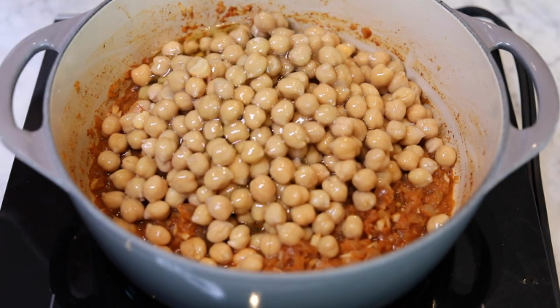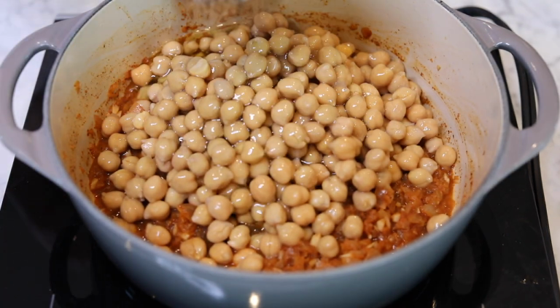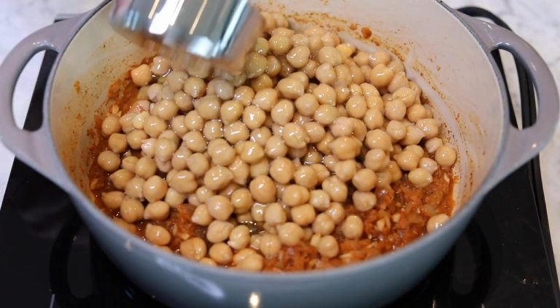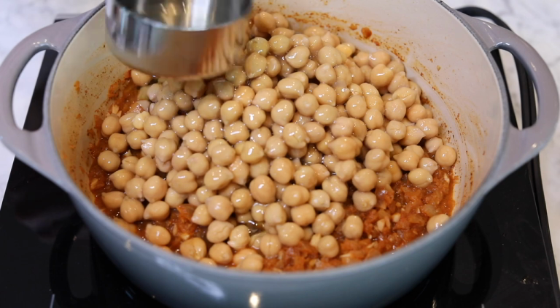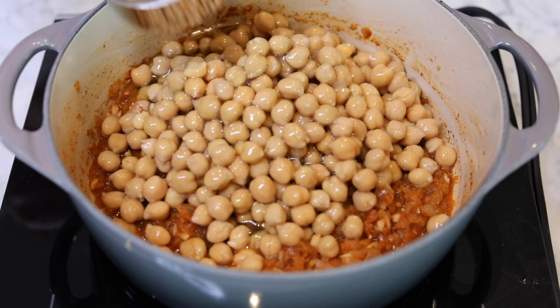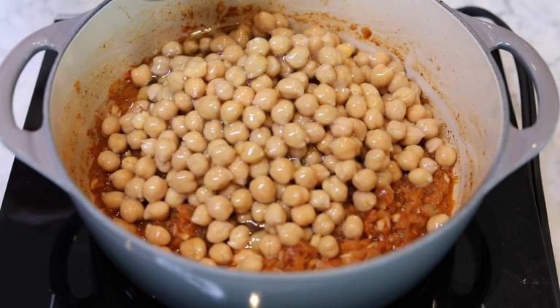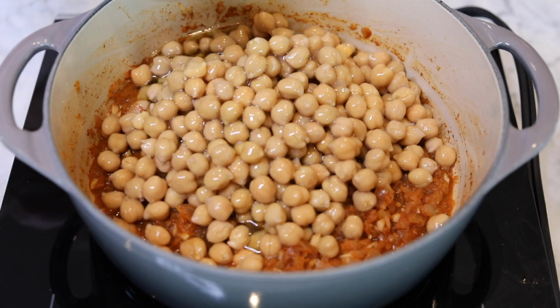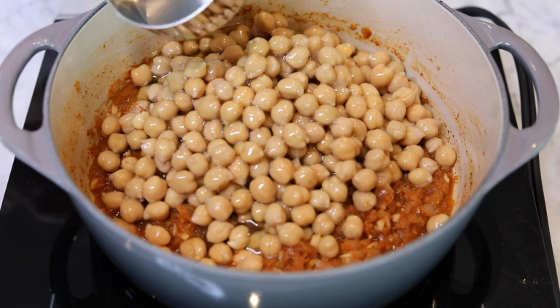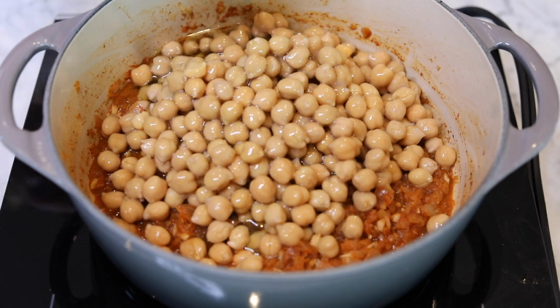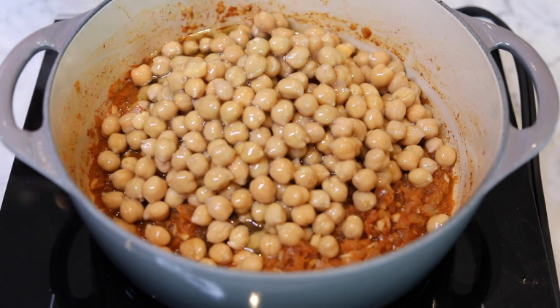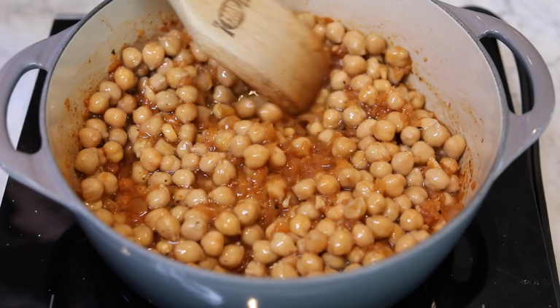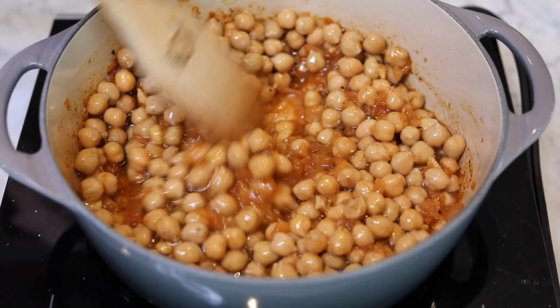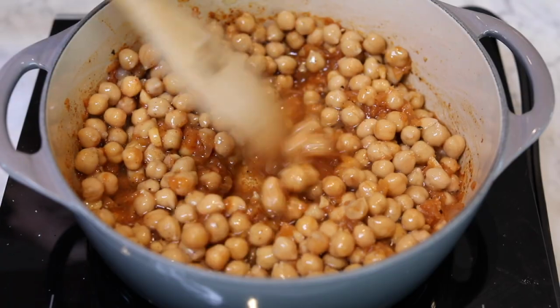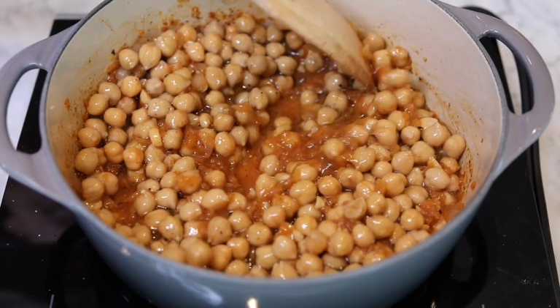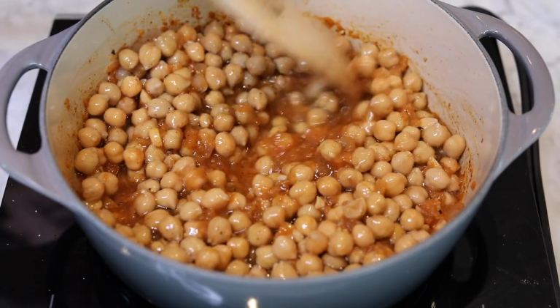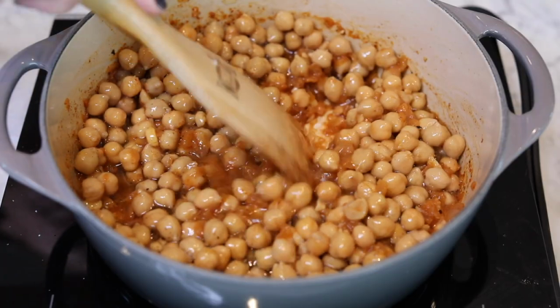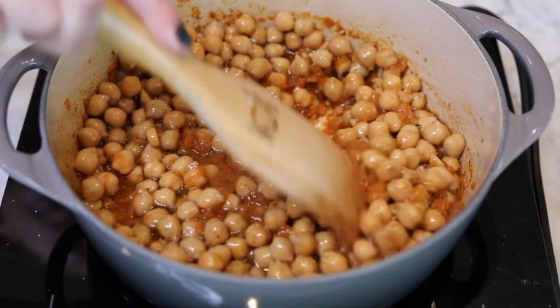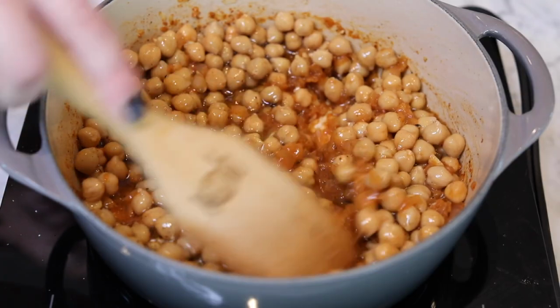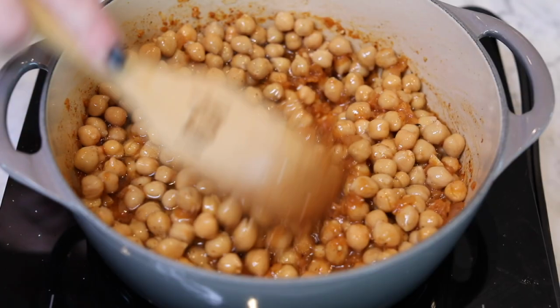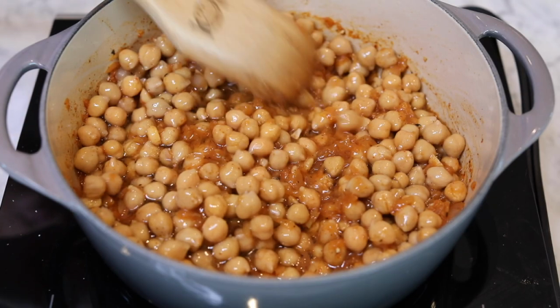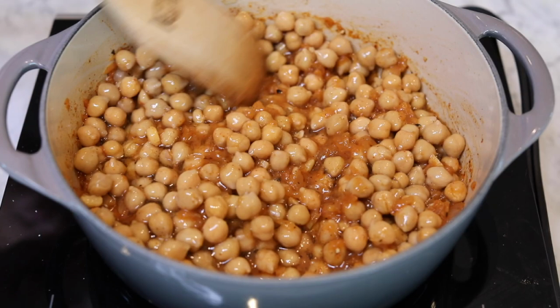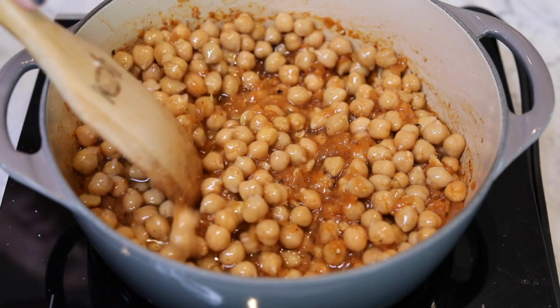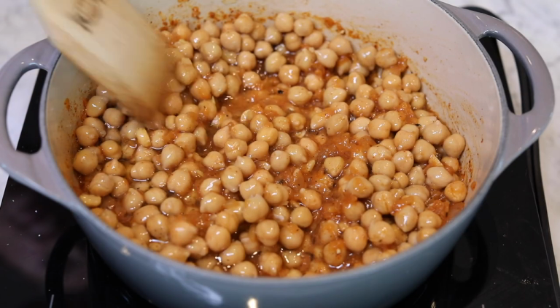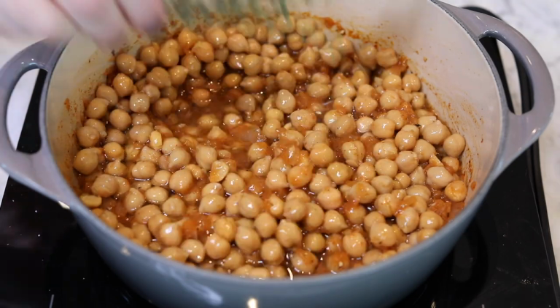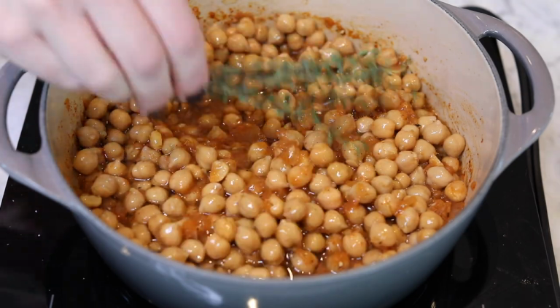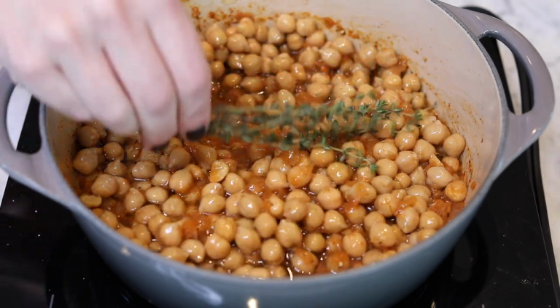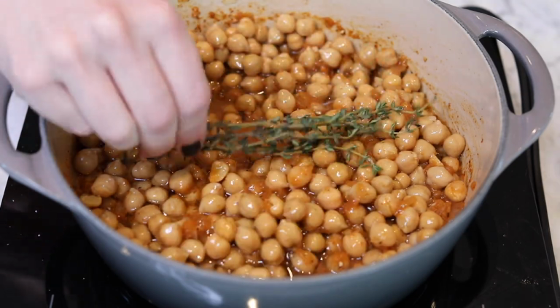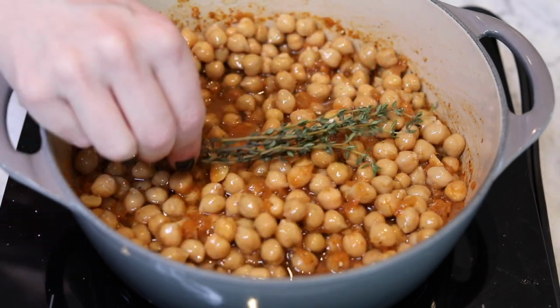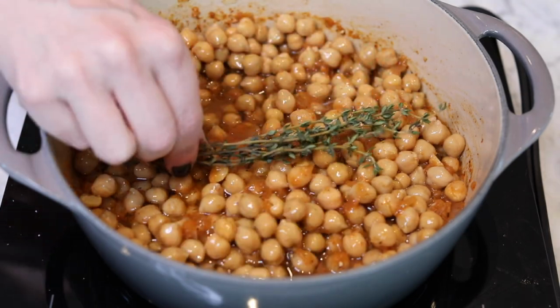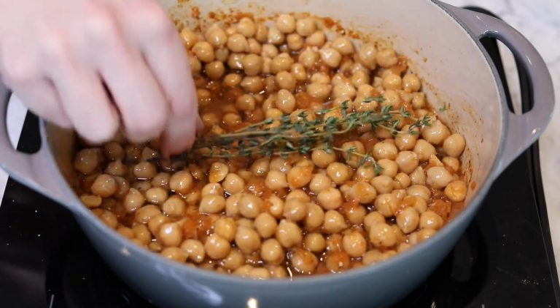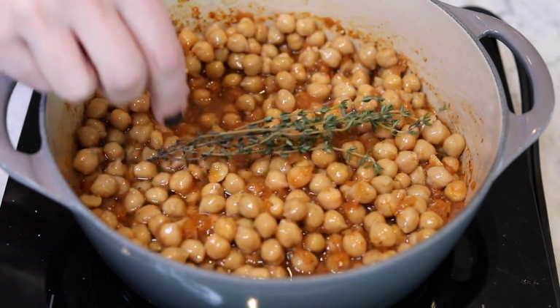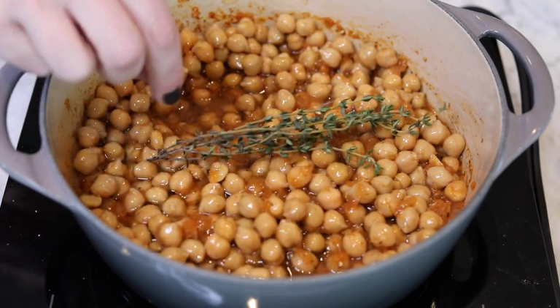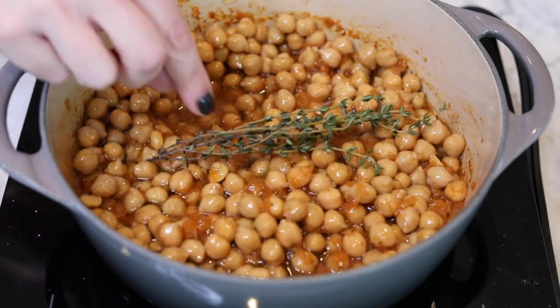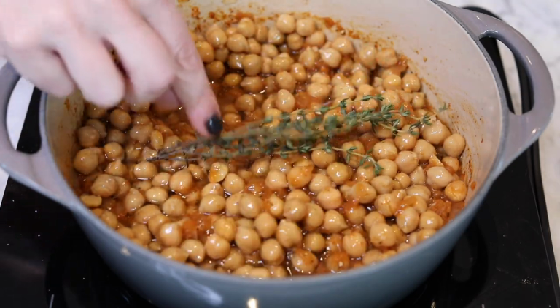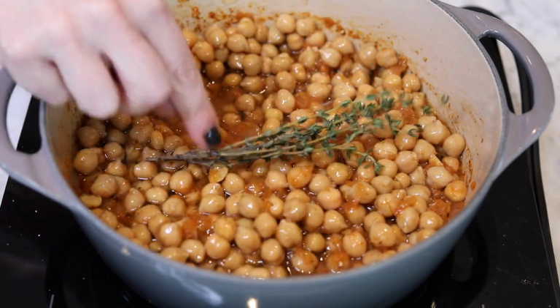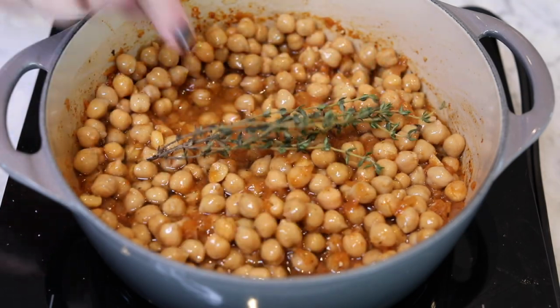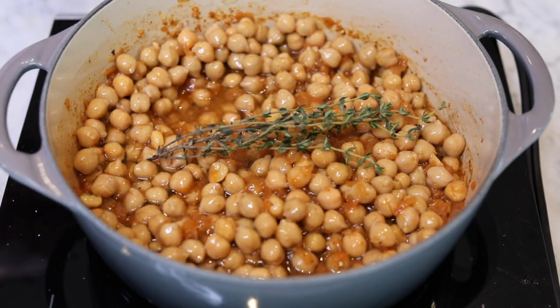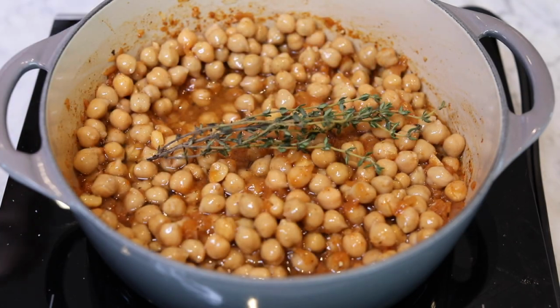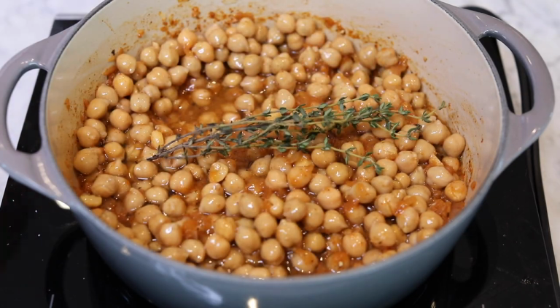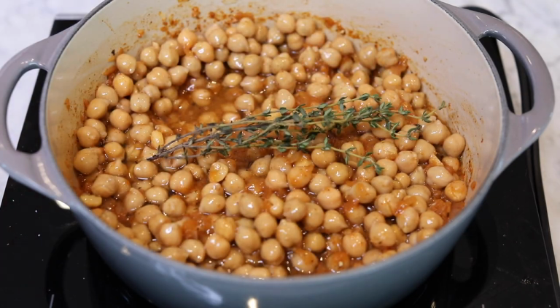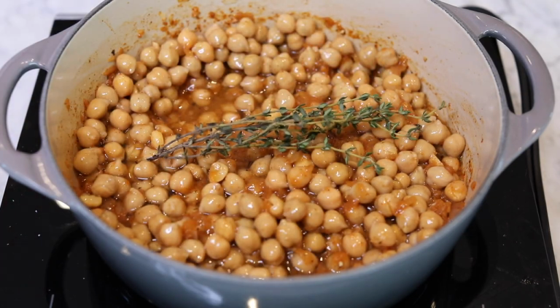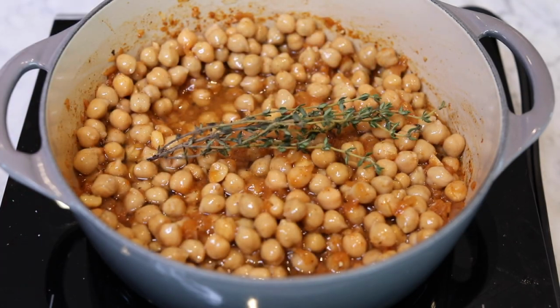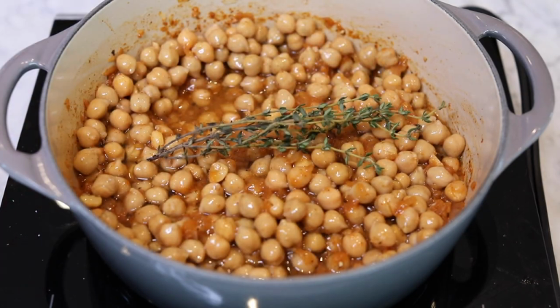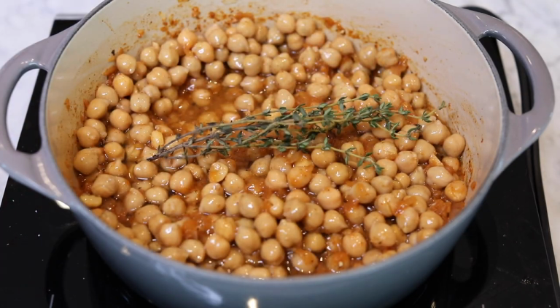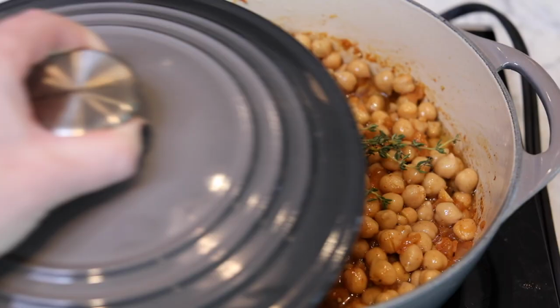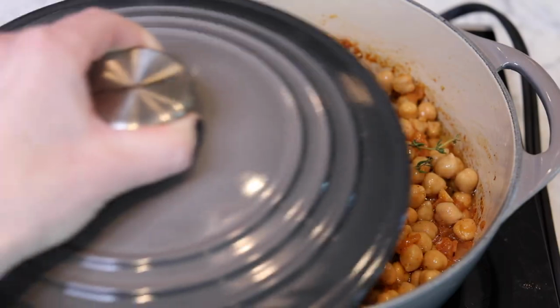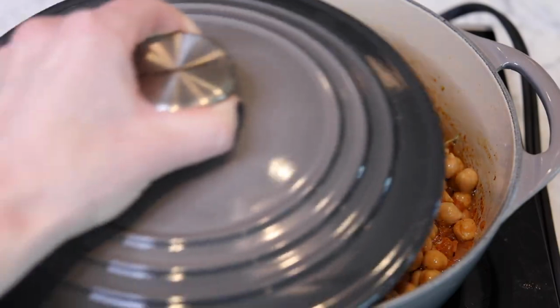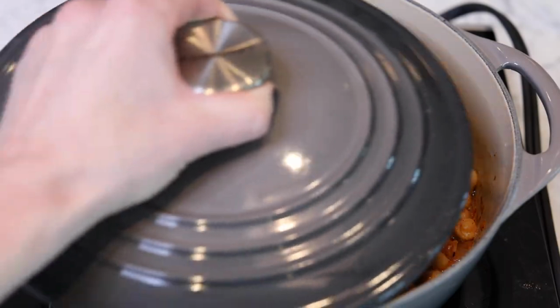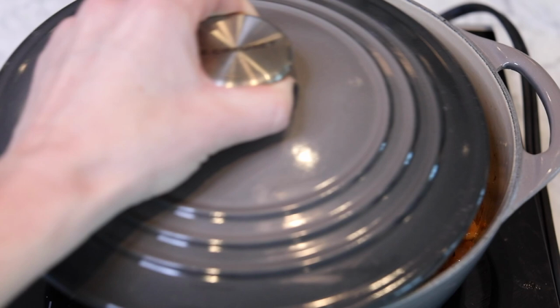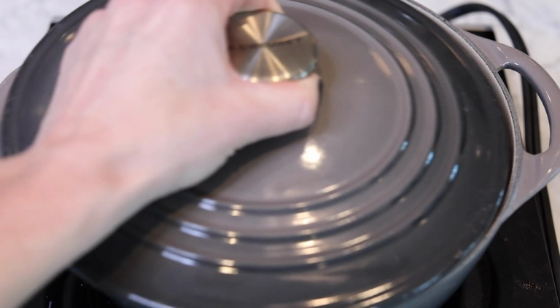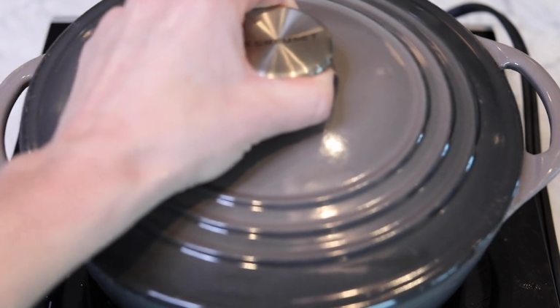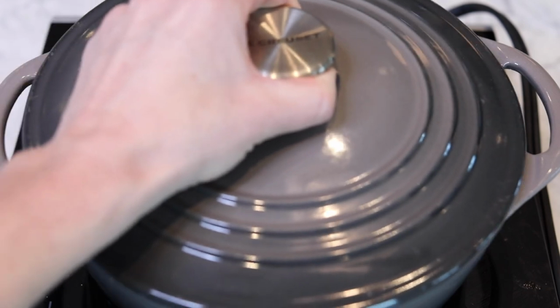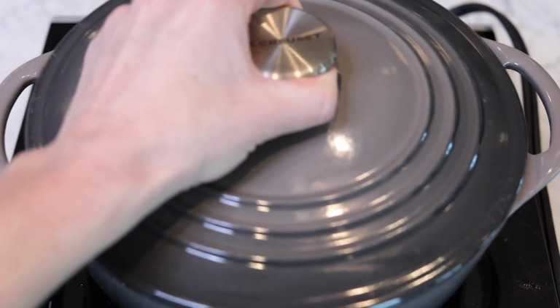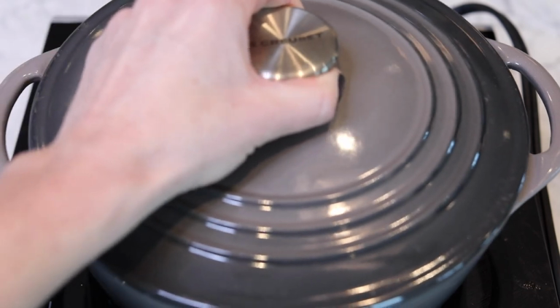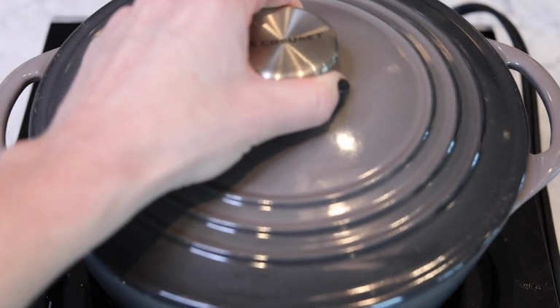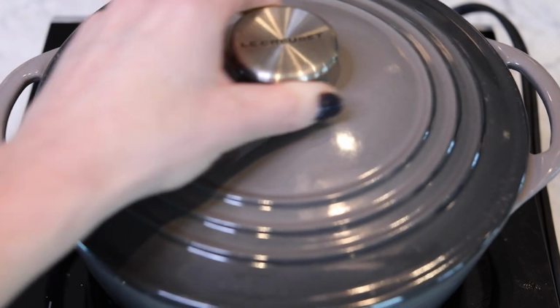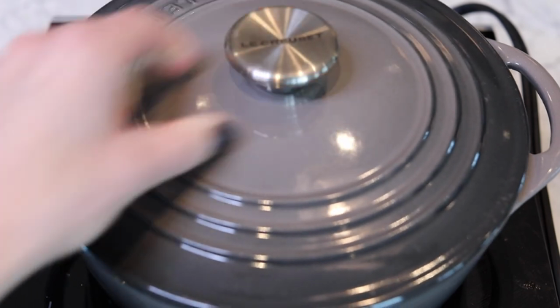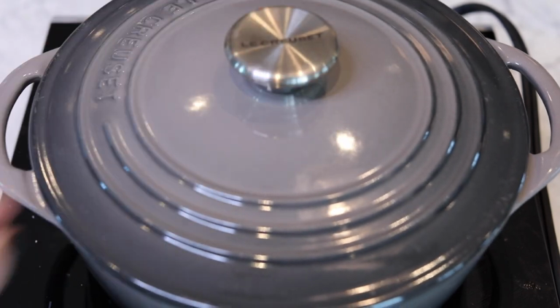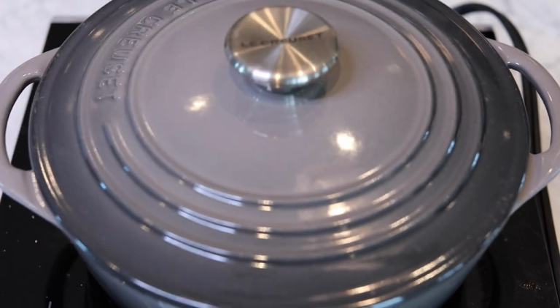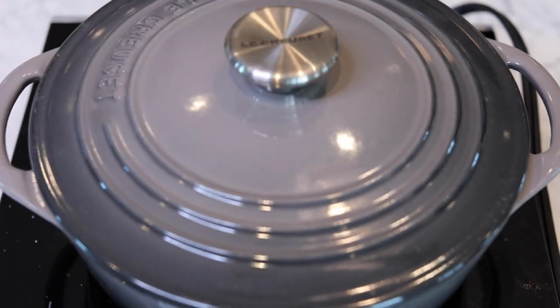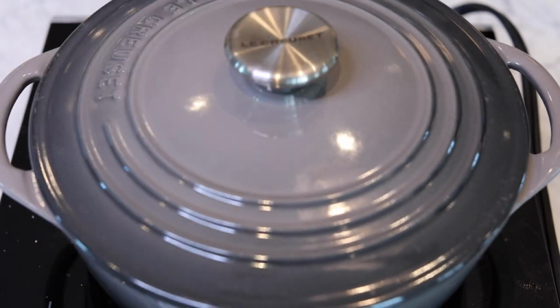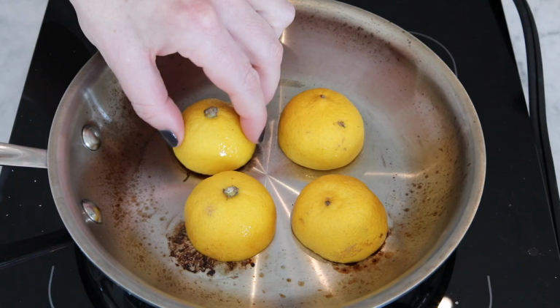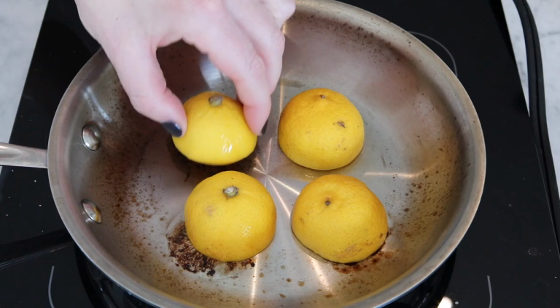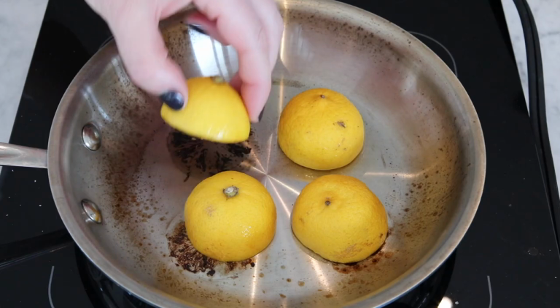Give this a stir, adding some salt and pepper to taste, then top with some thyme sprigs, cover, and simmer again for 40 more minutes.